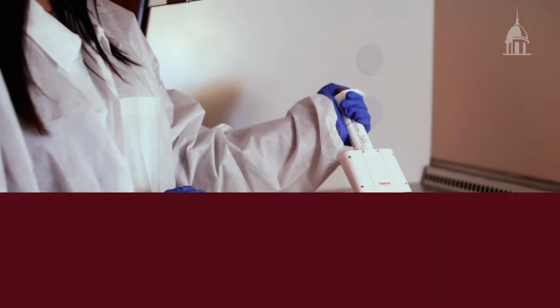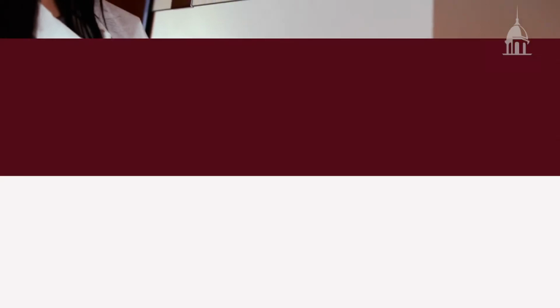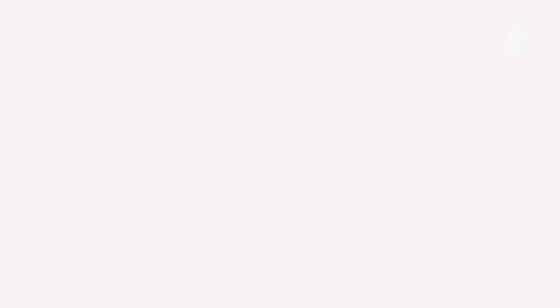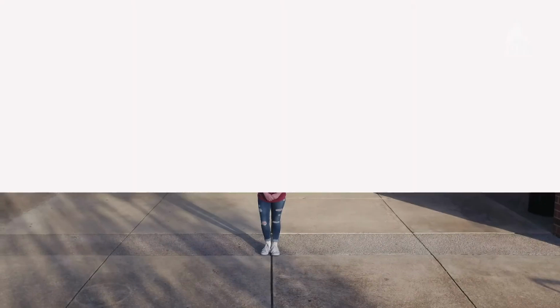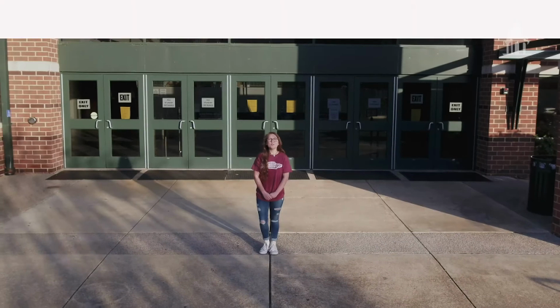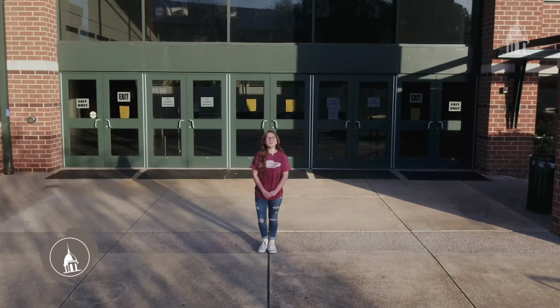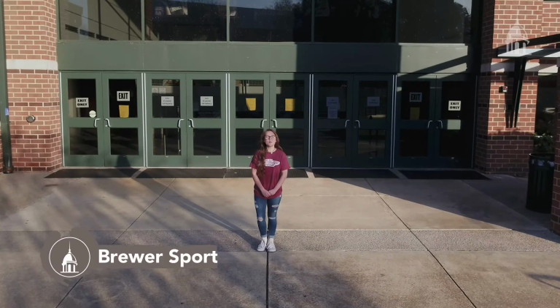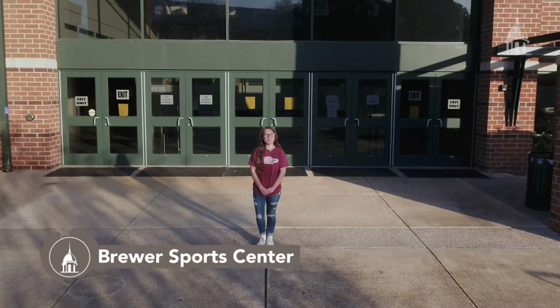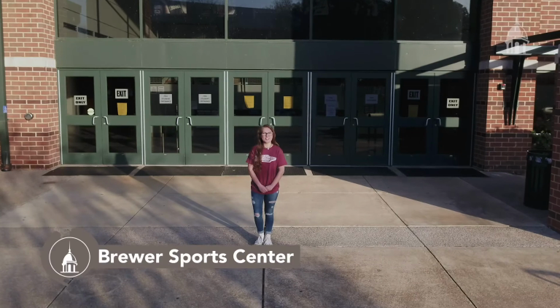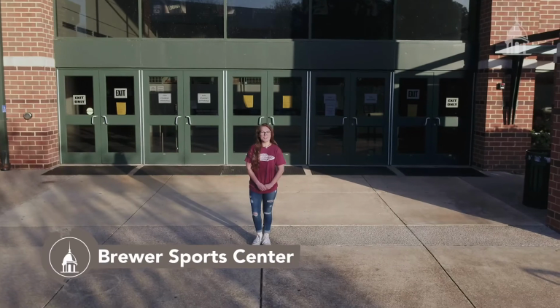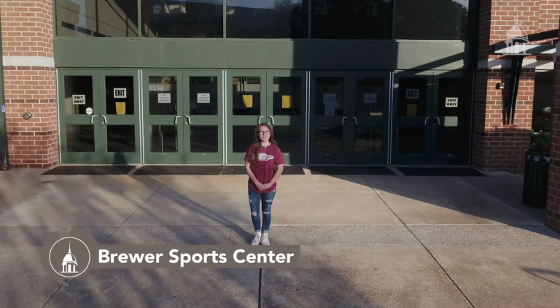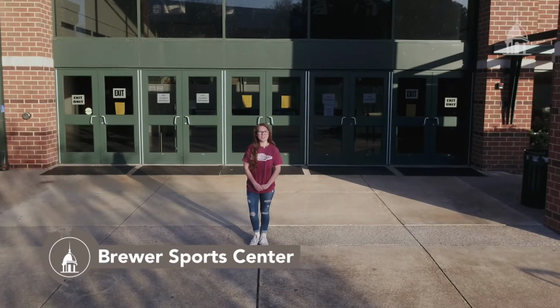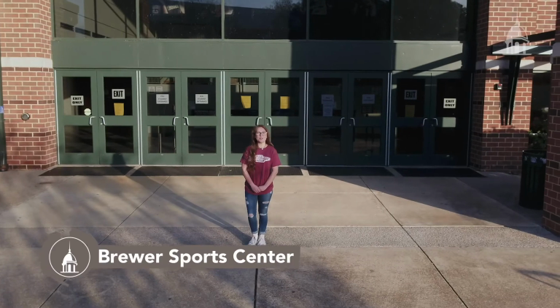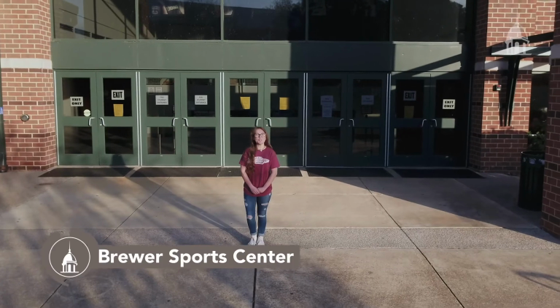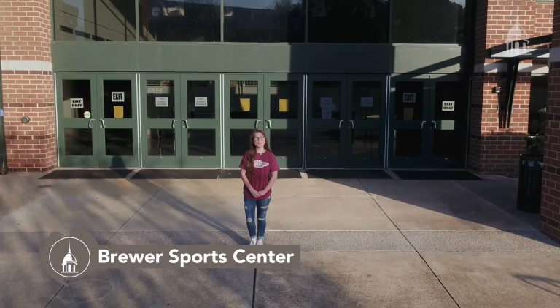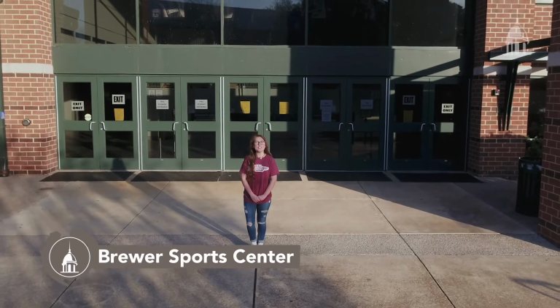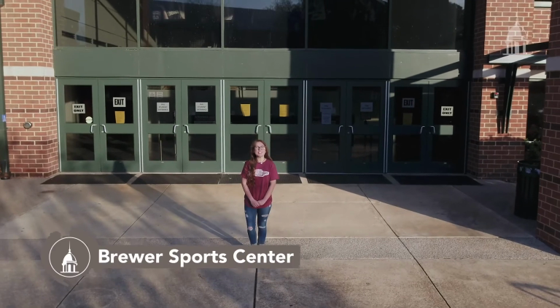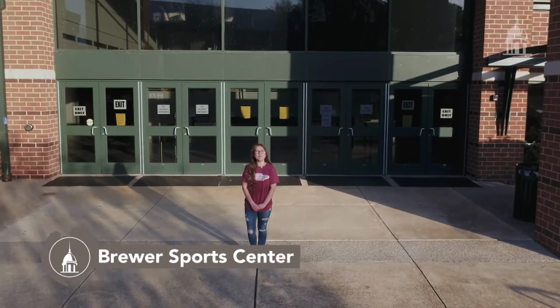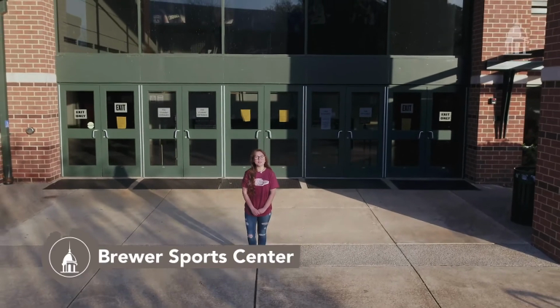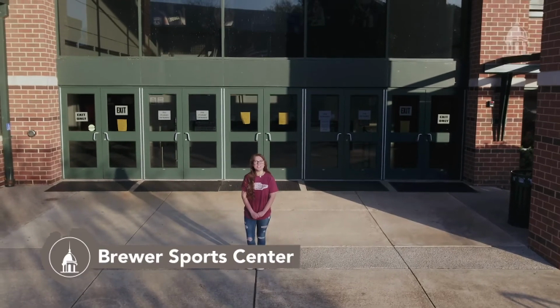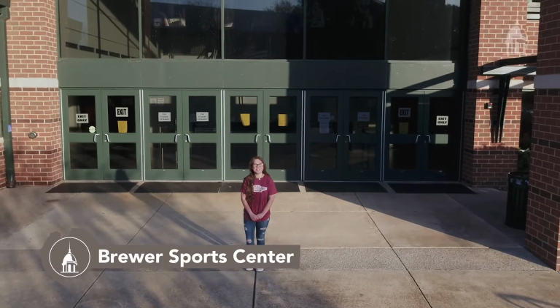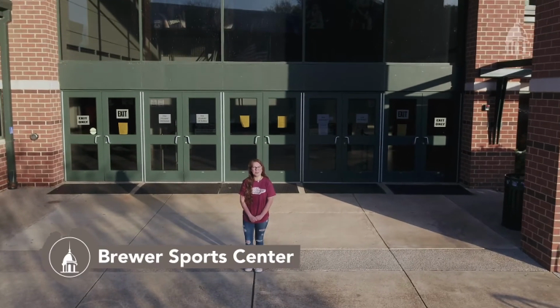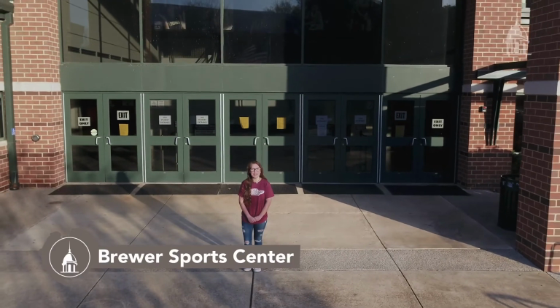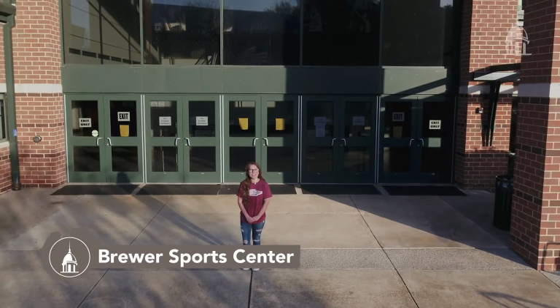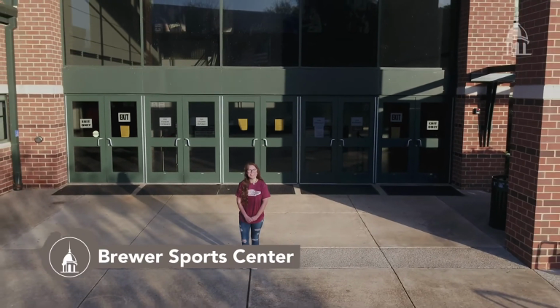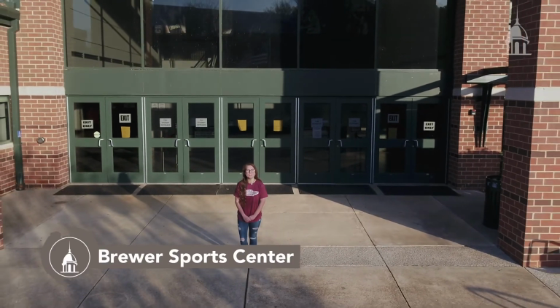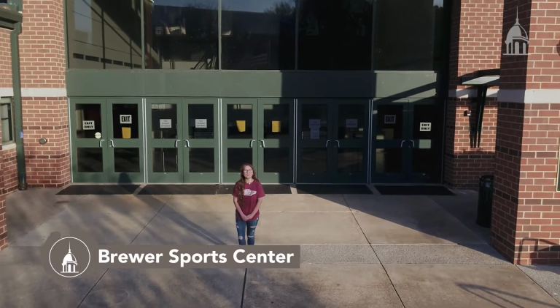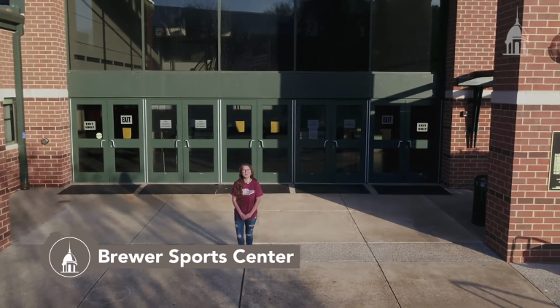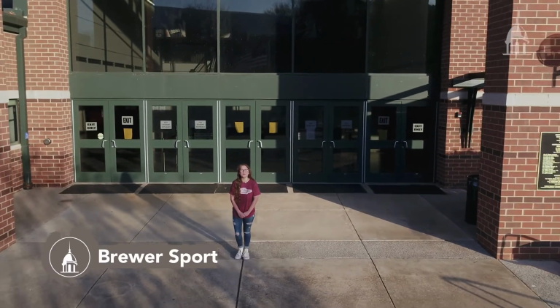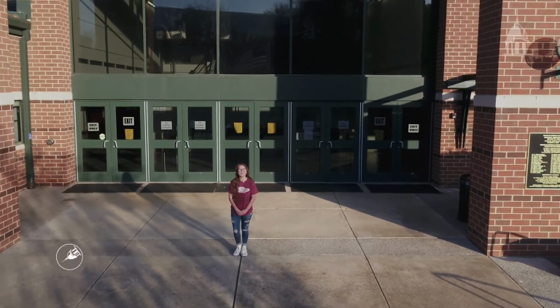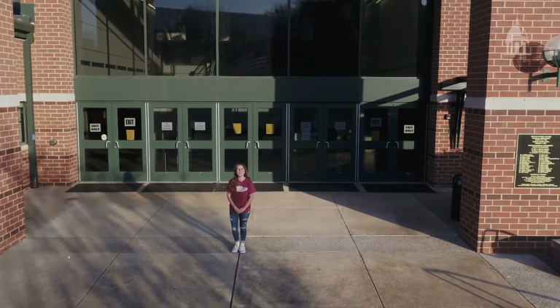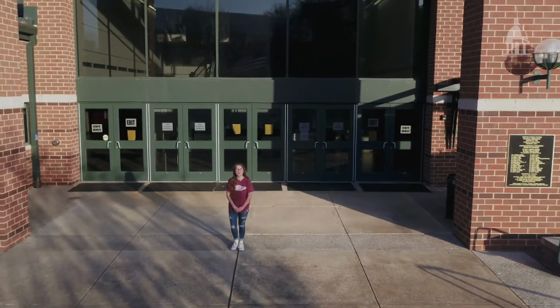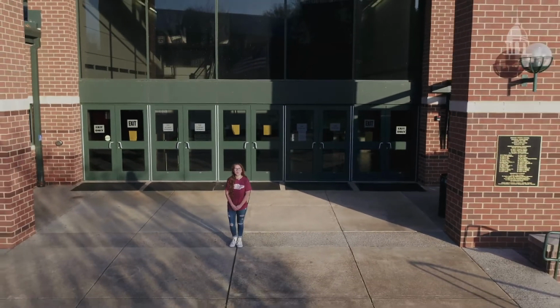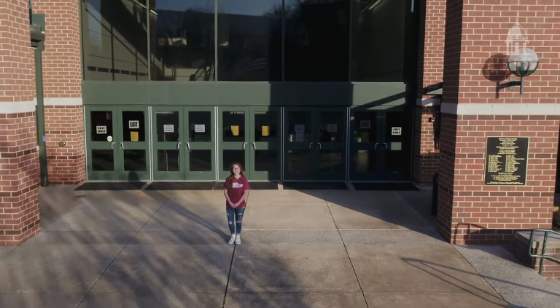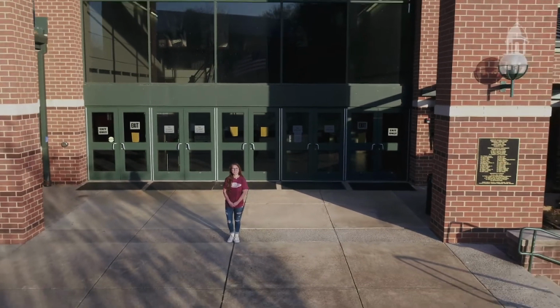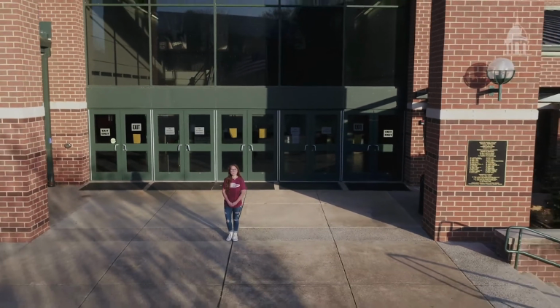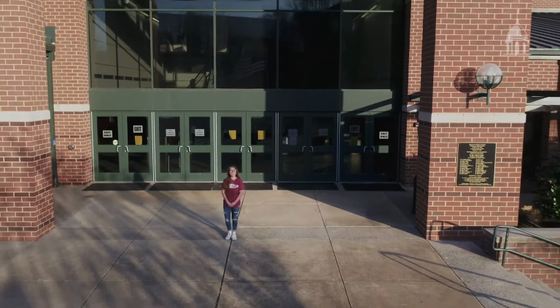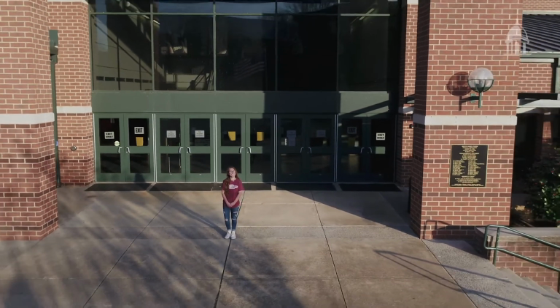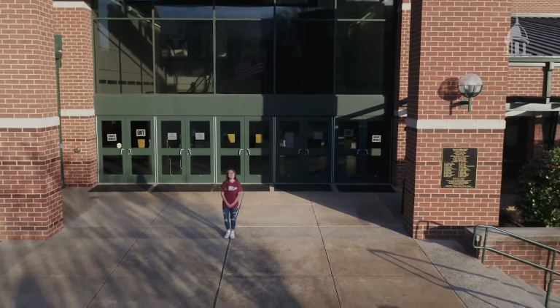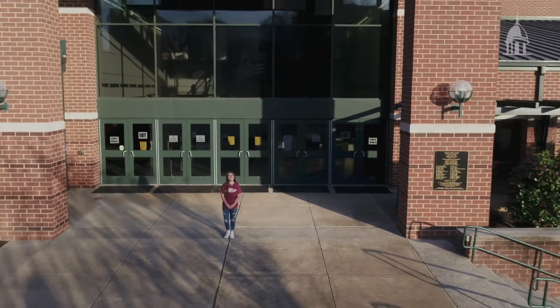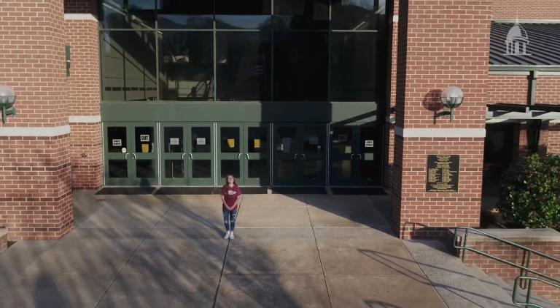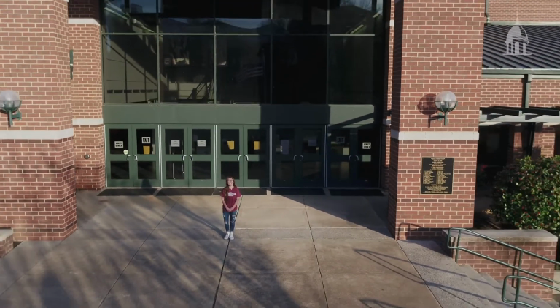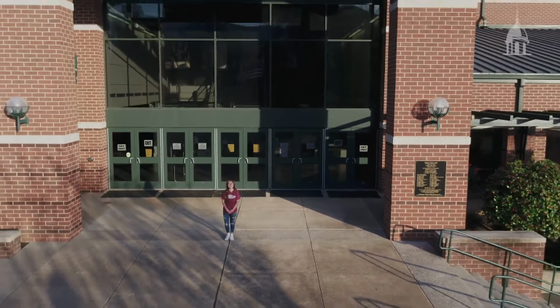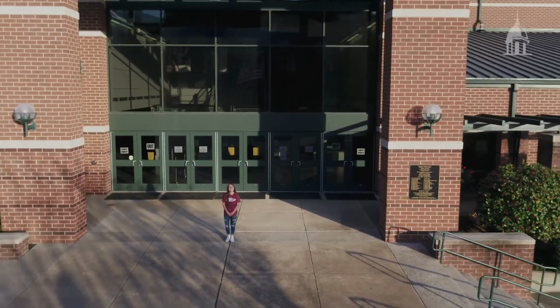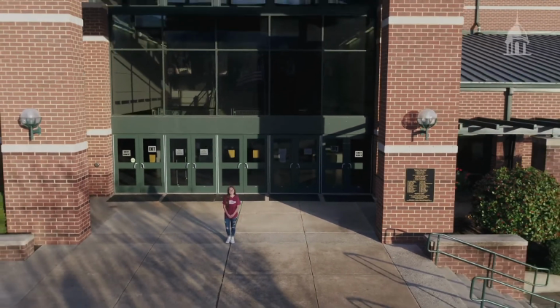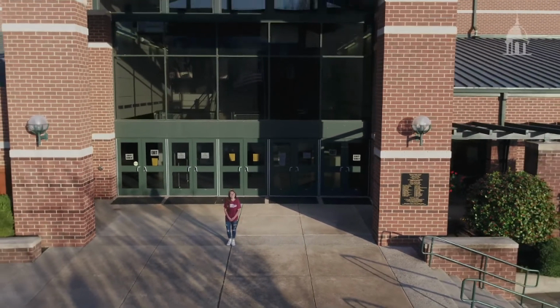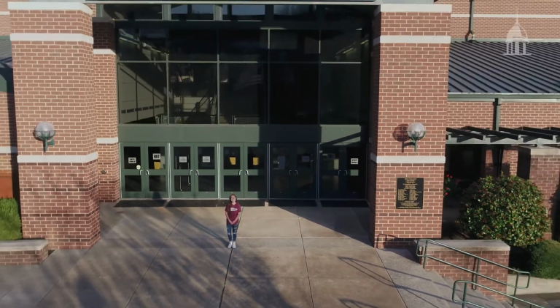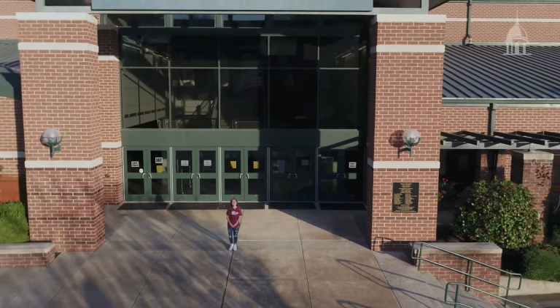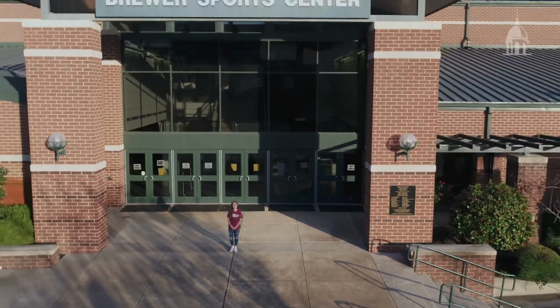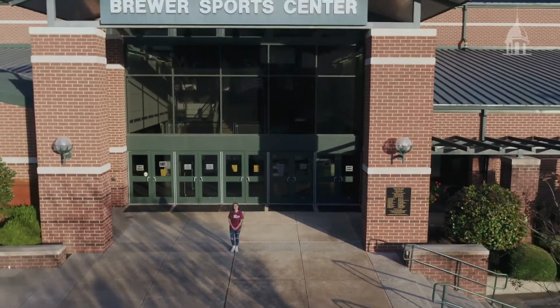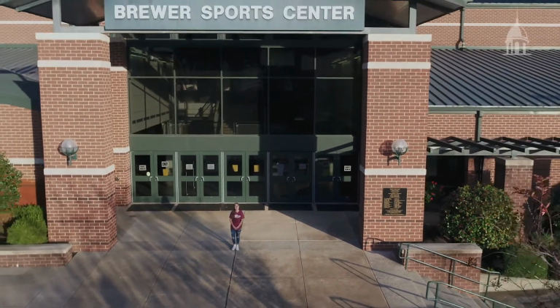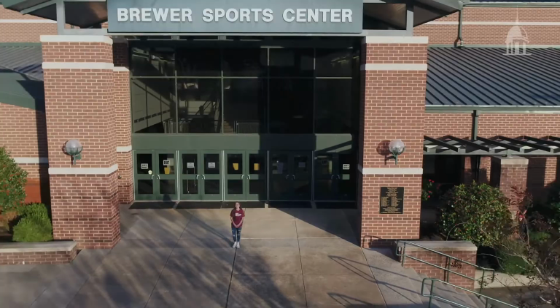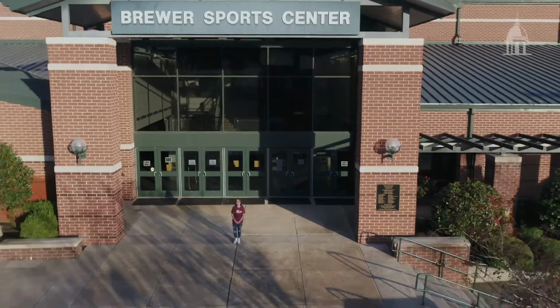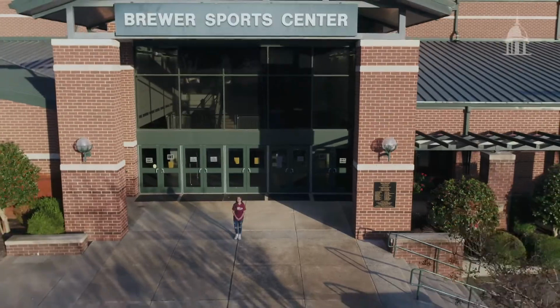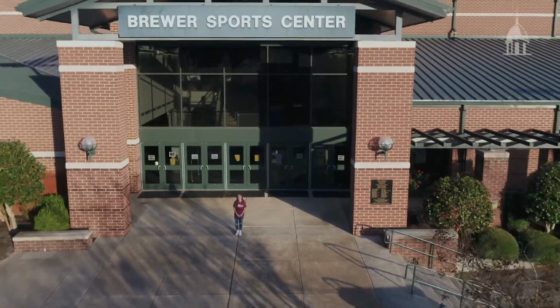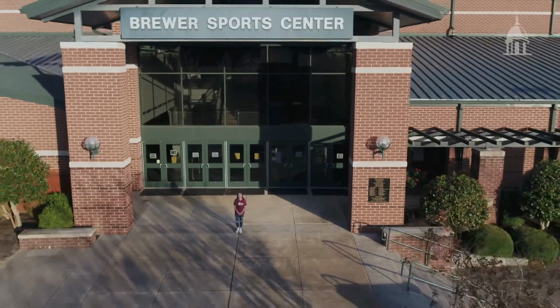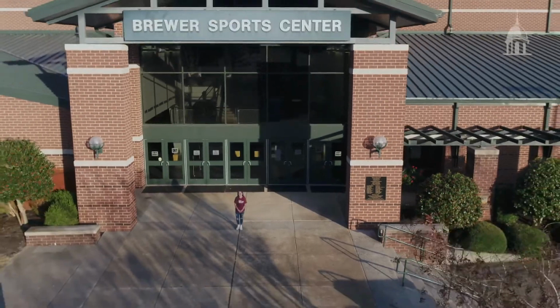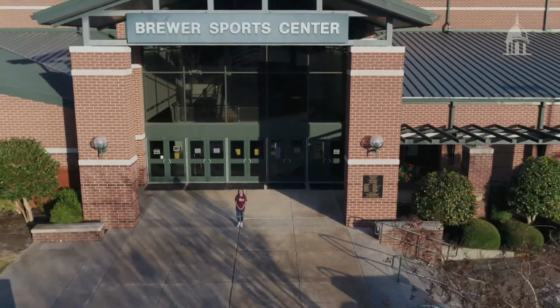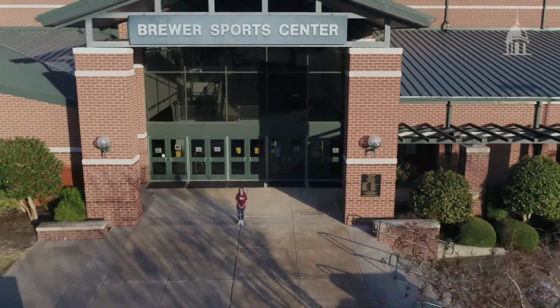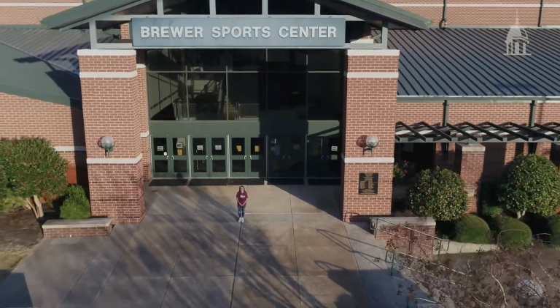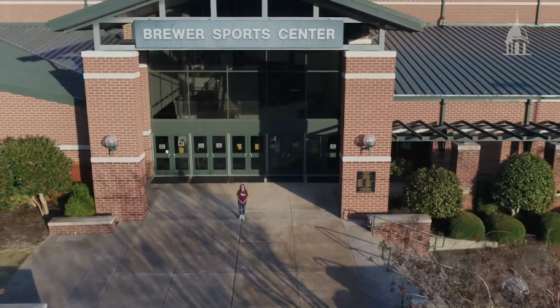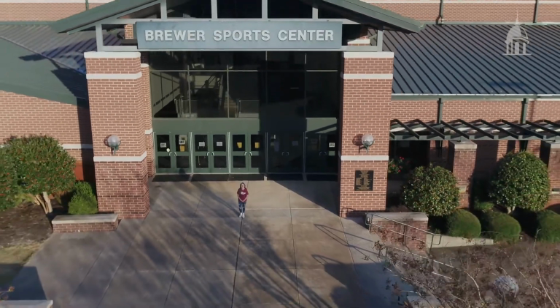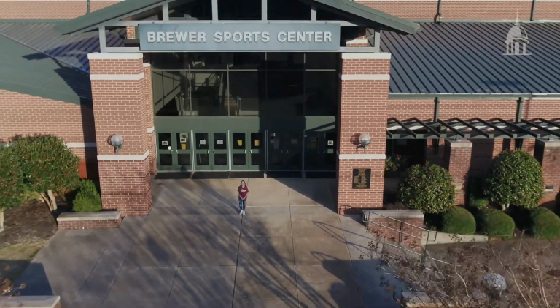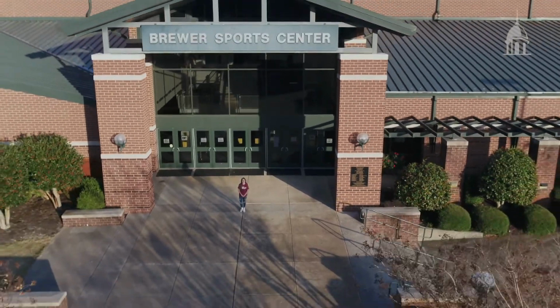Brewer Sports Center is where students can participate in intramural sports and cheer on the Lions as they compete against nationally ranked teams.